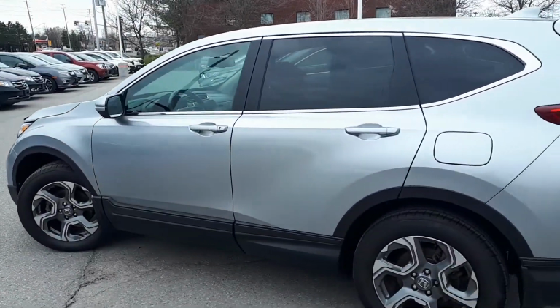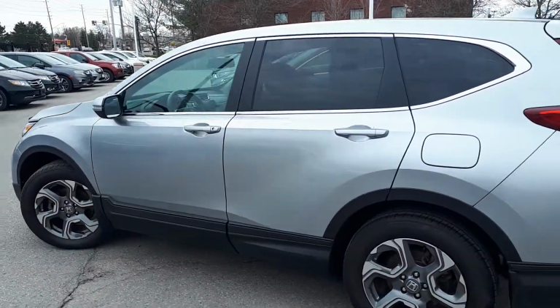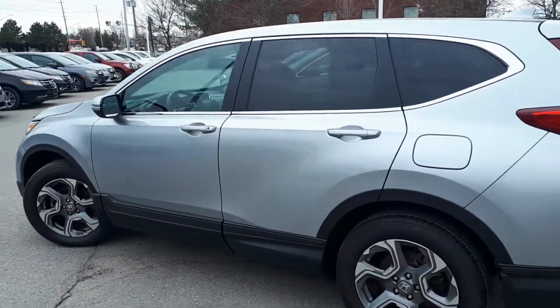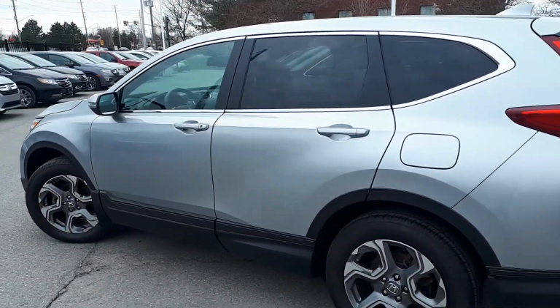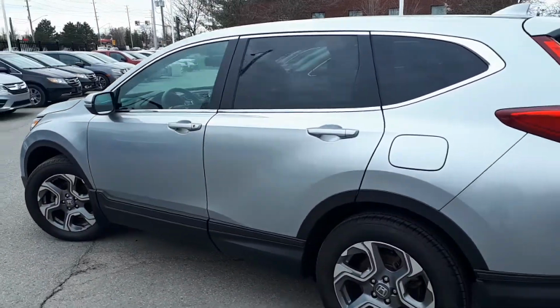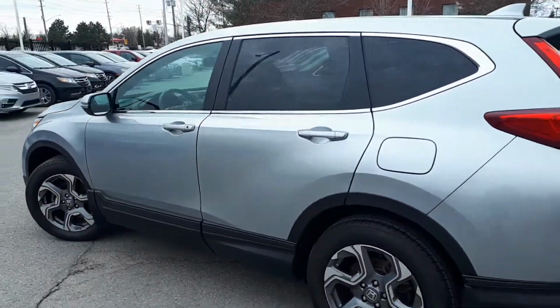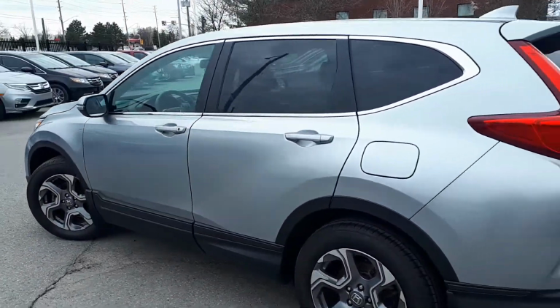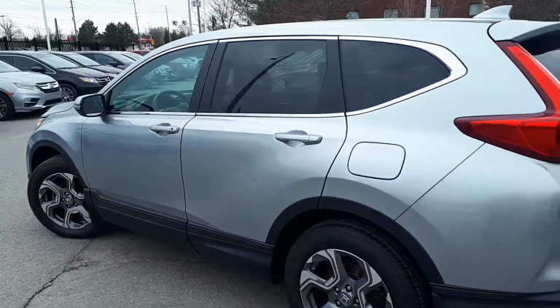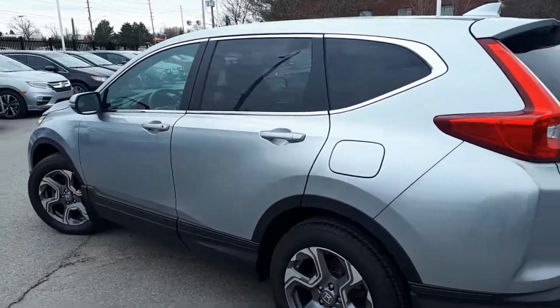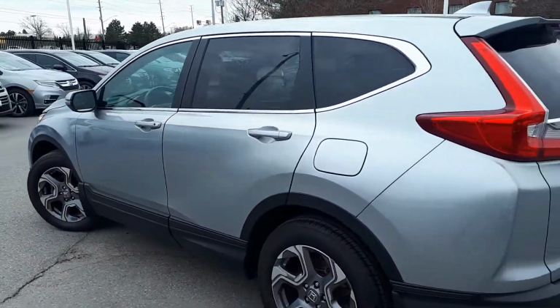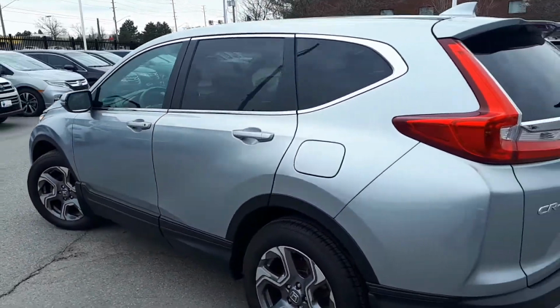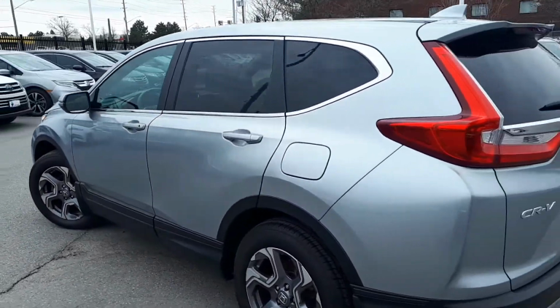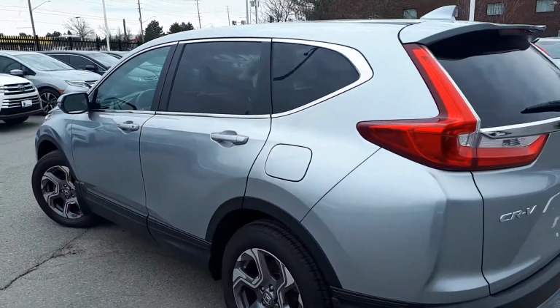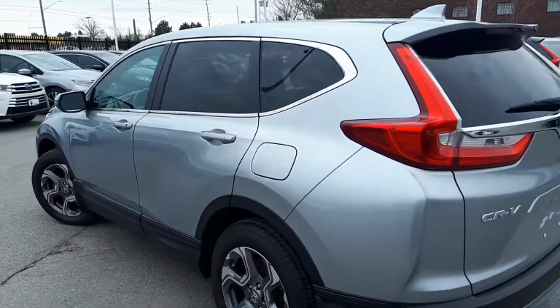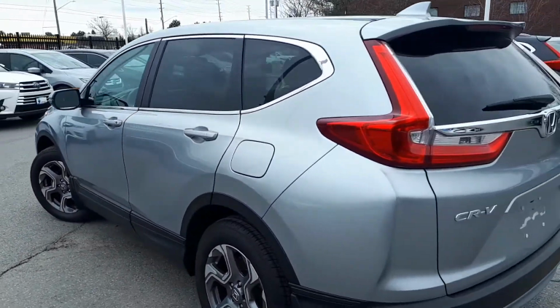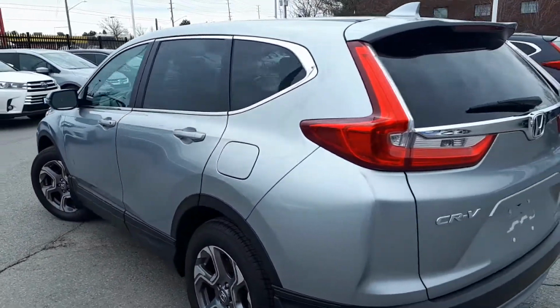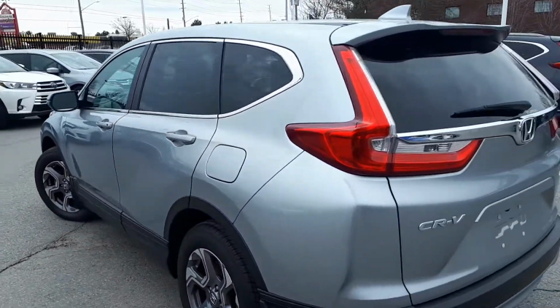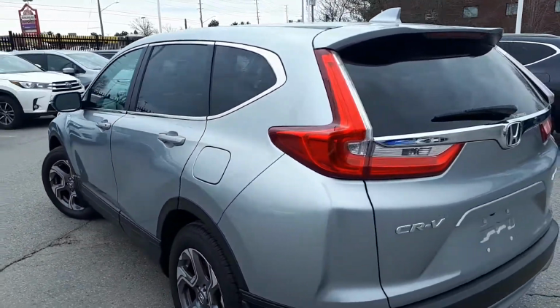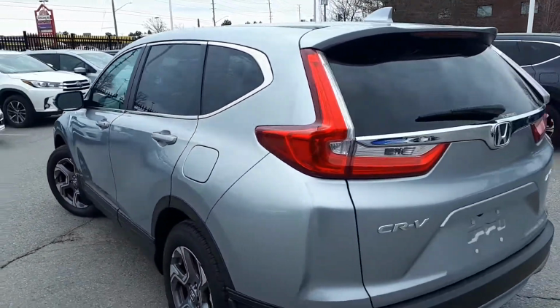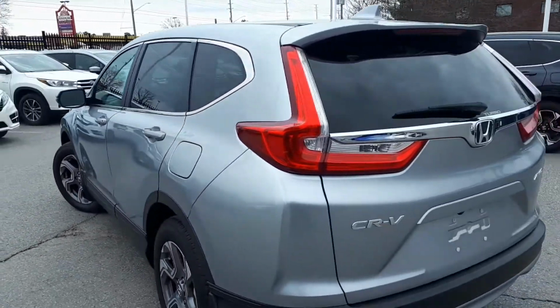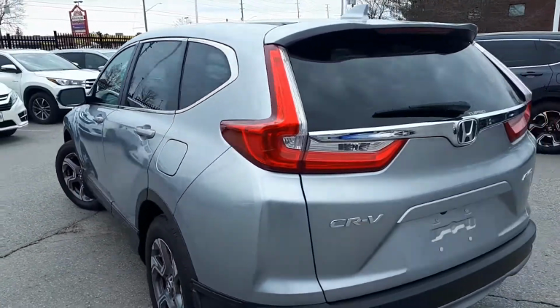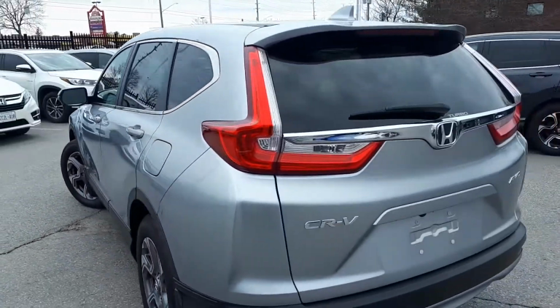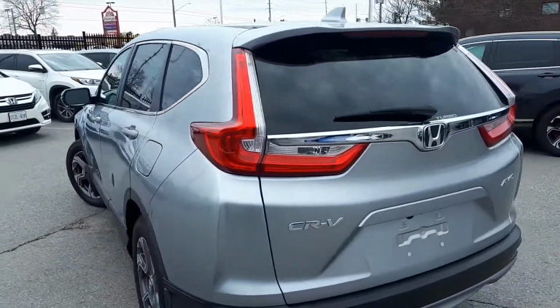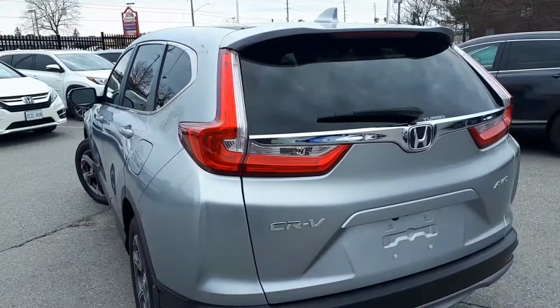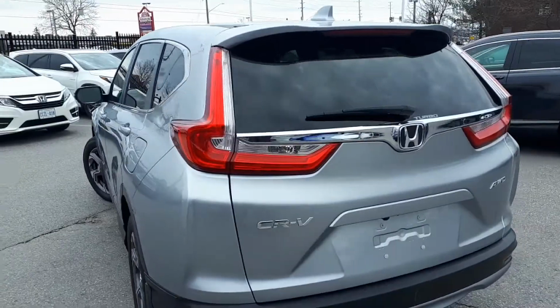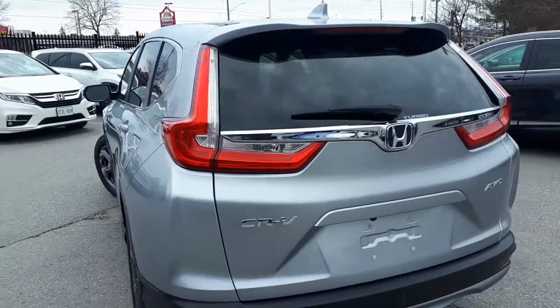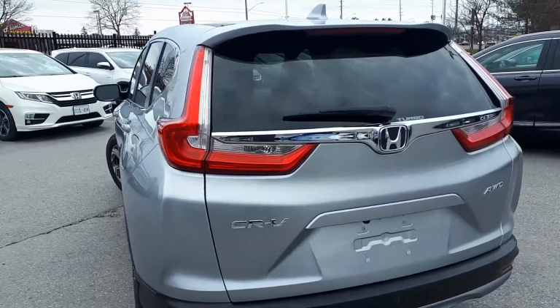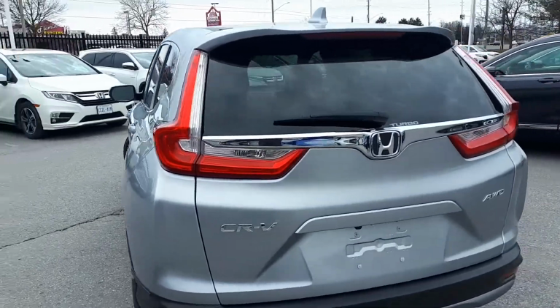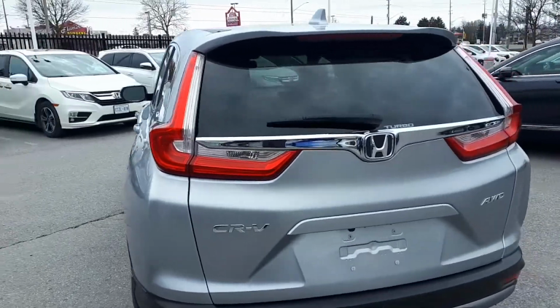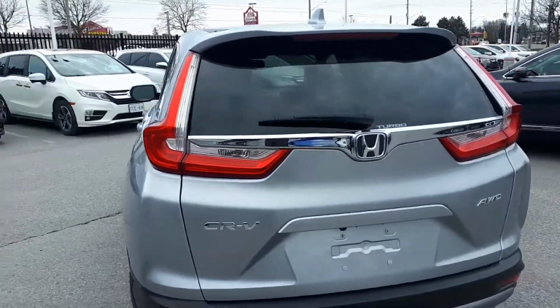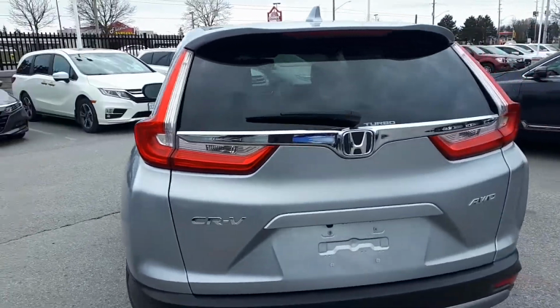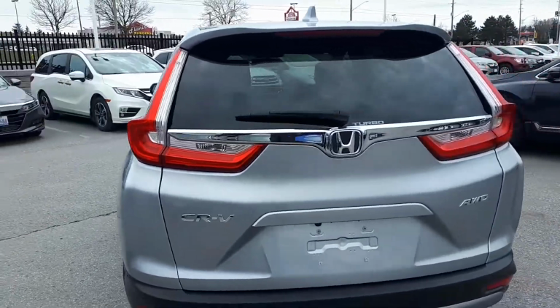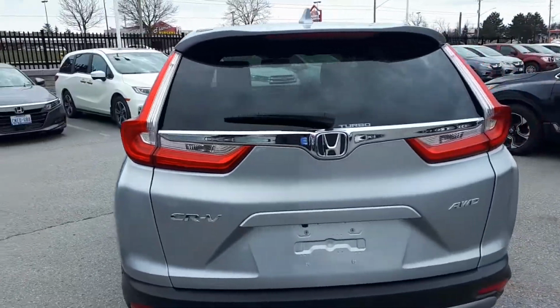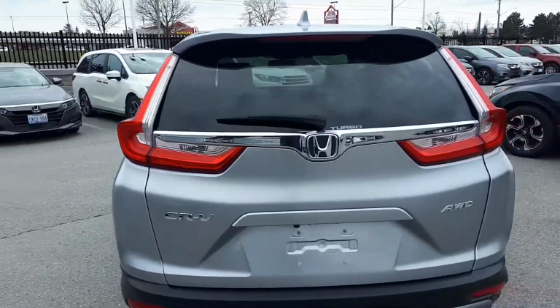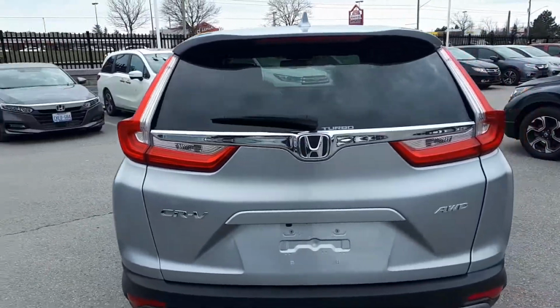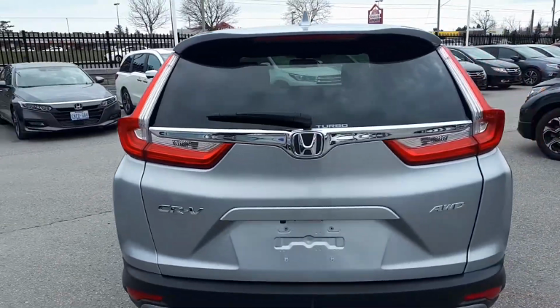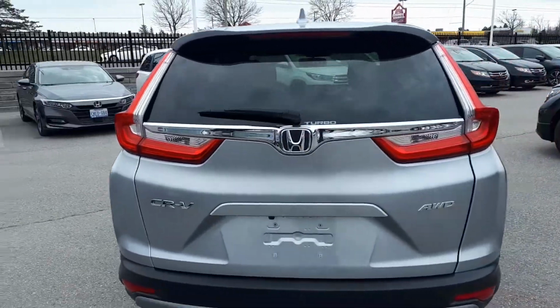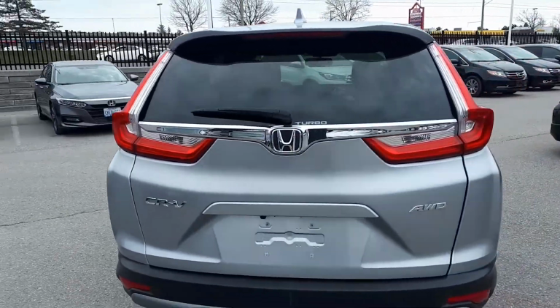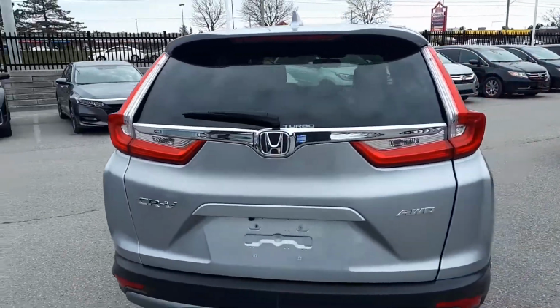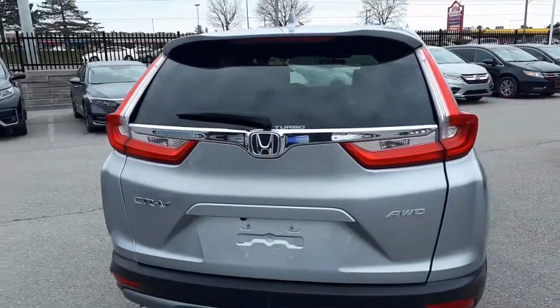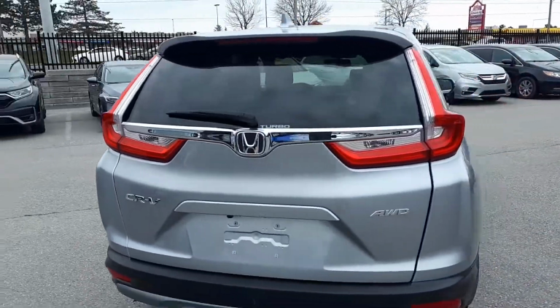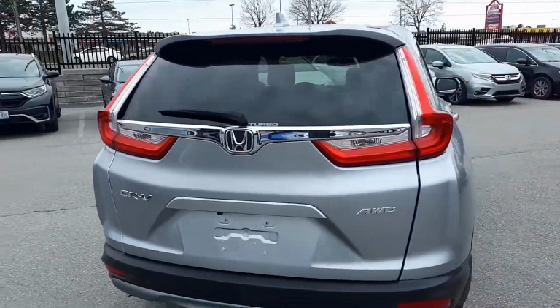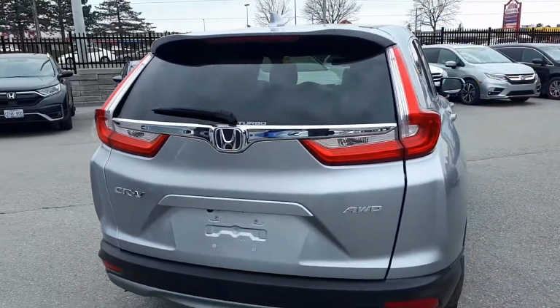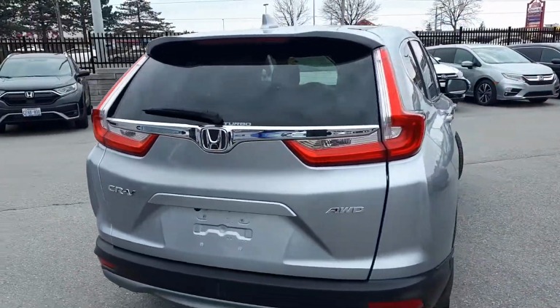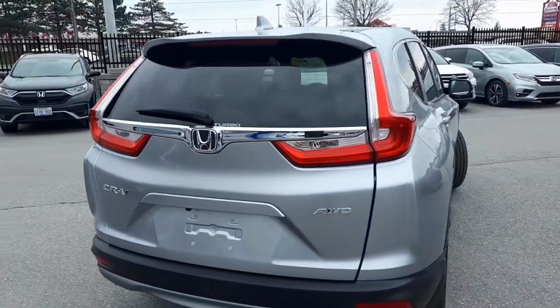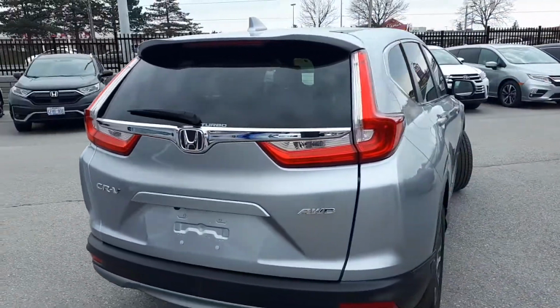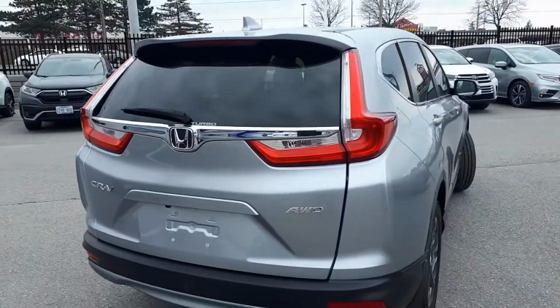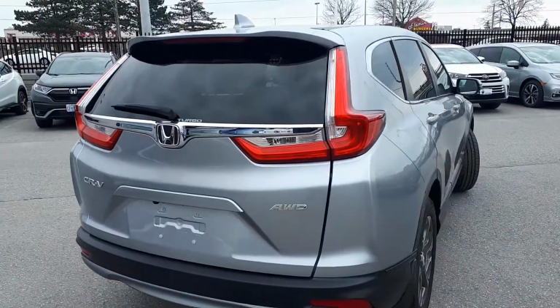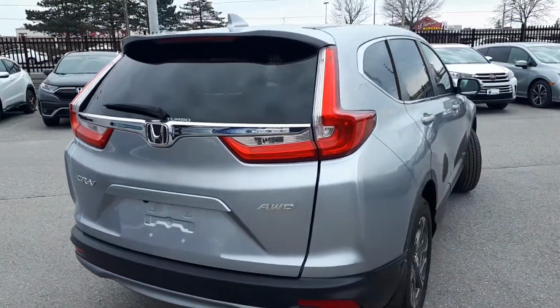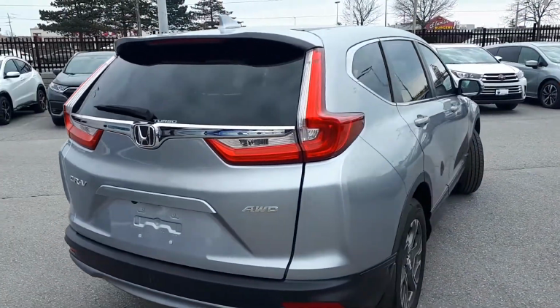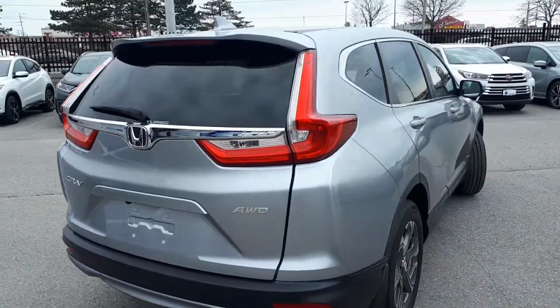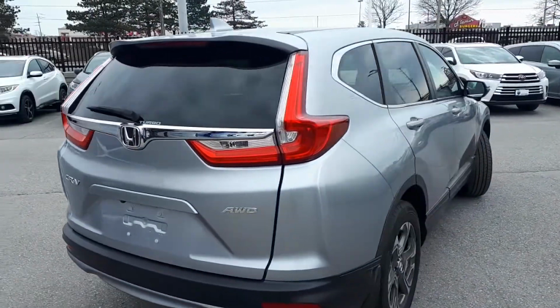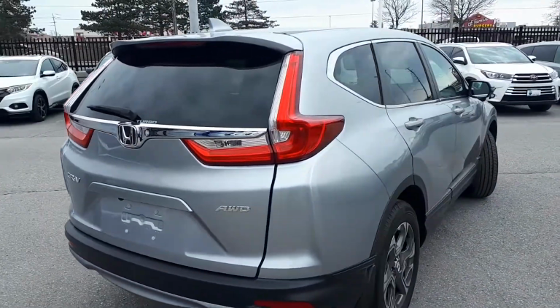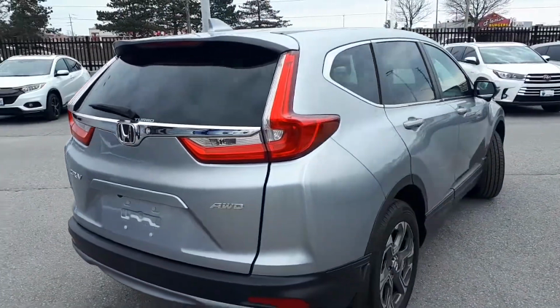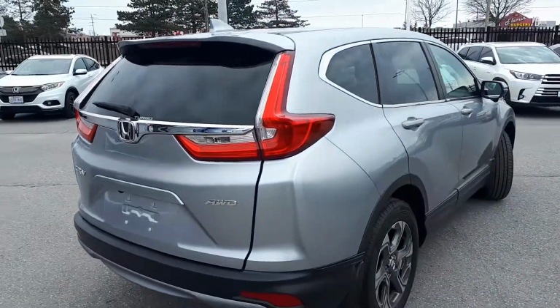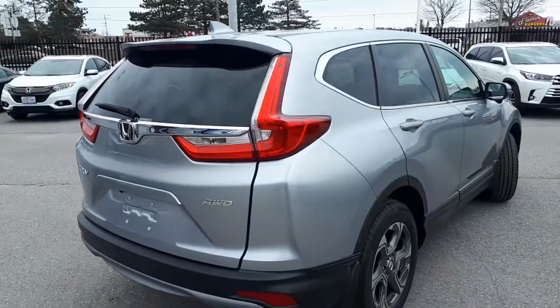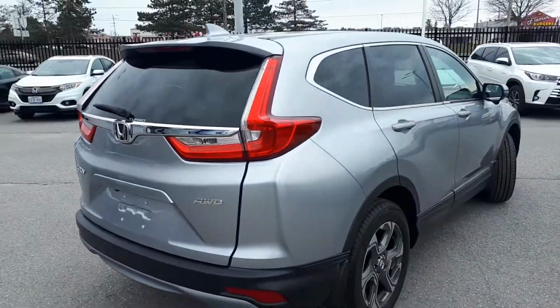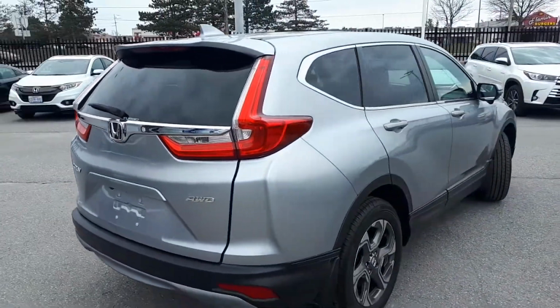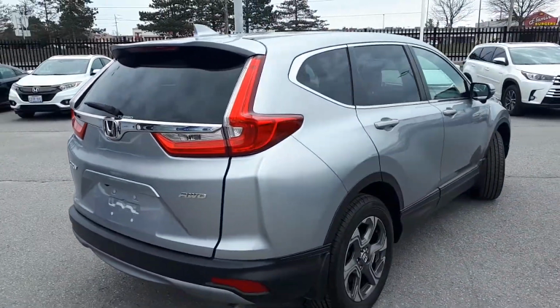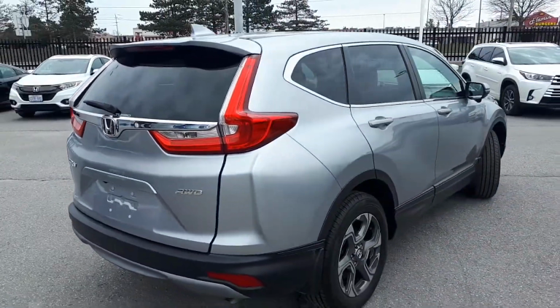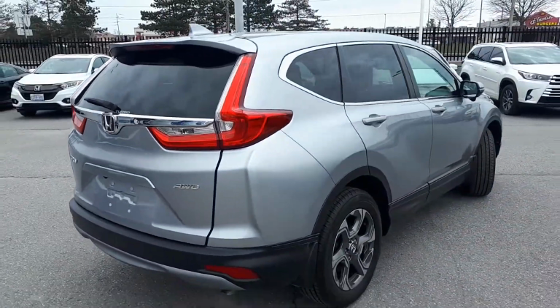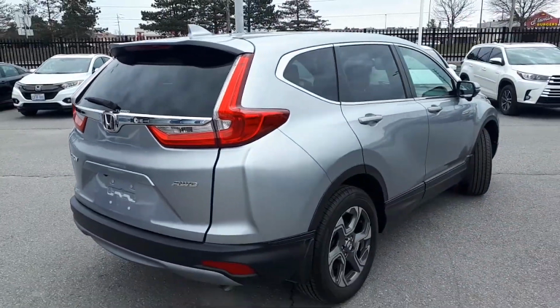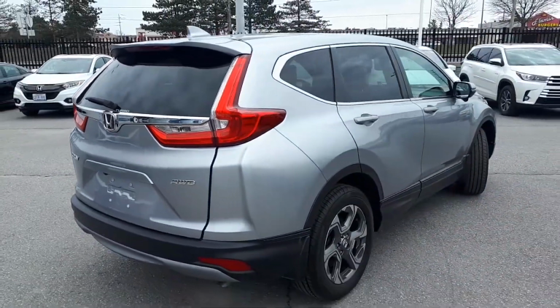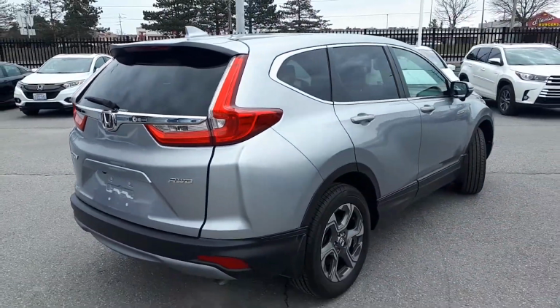Here's a quick look at the outside of the vehicle. Now let's take a look at some of the features inside.